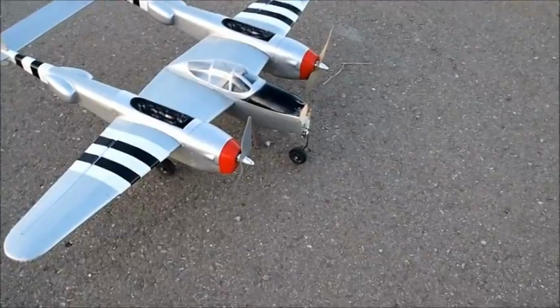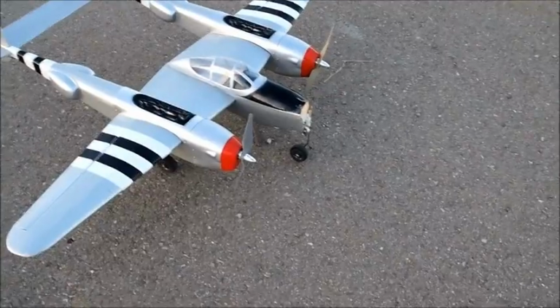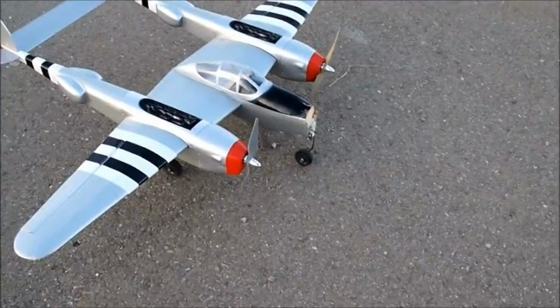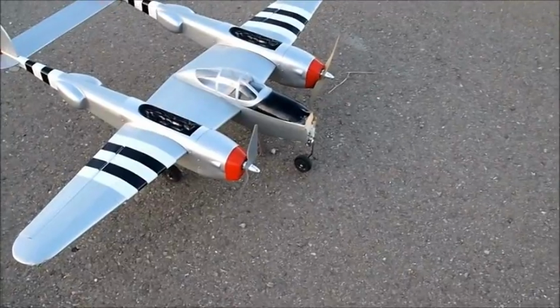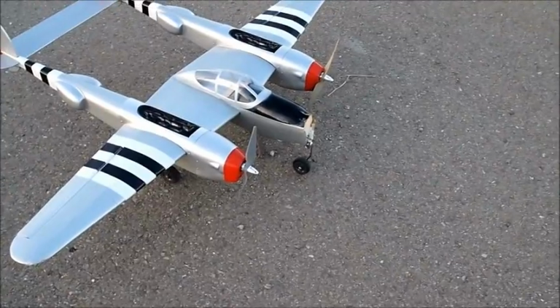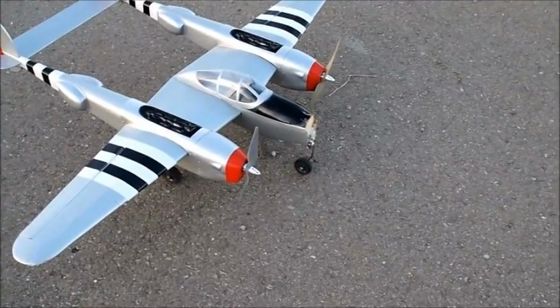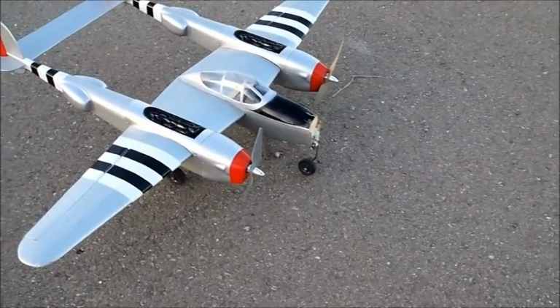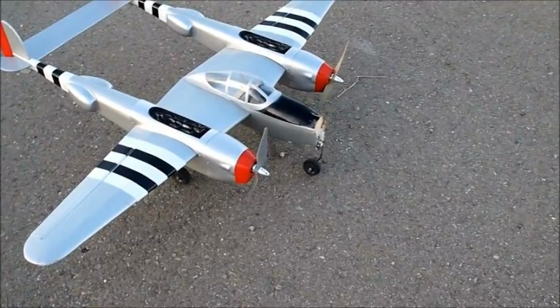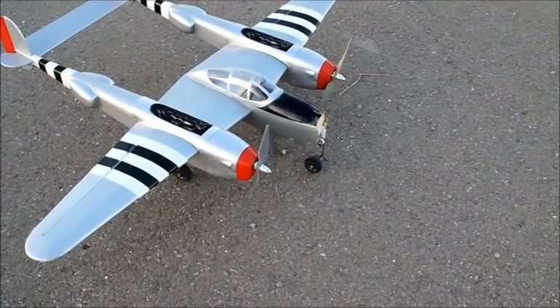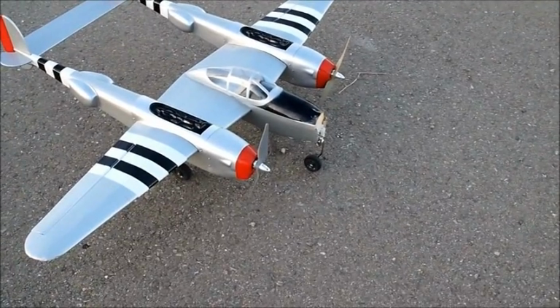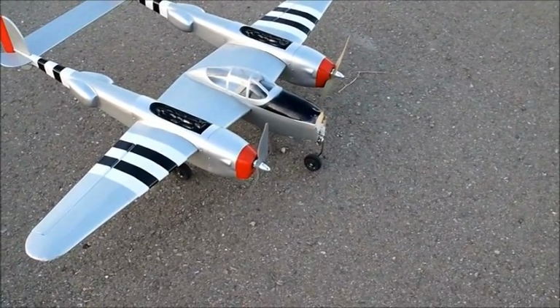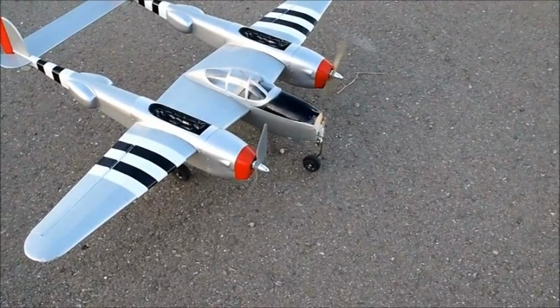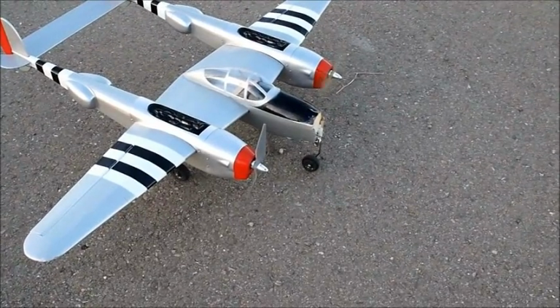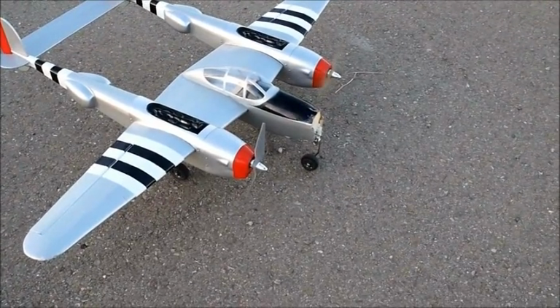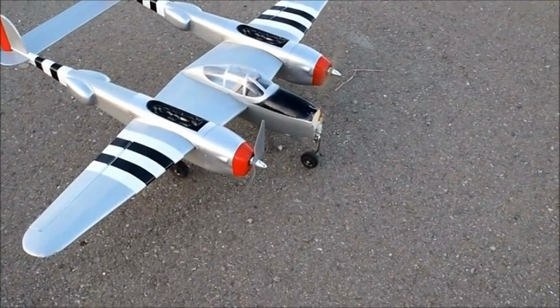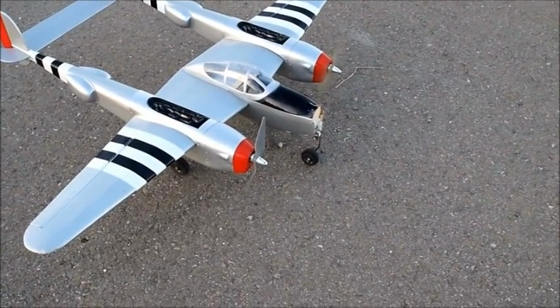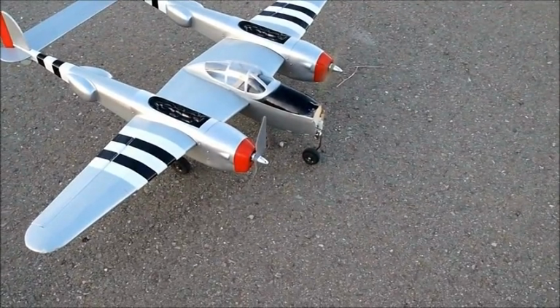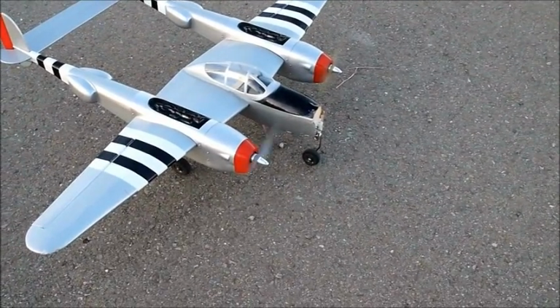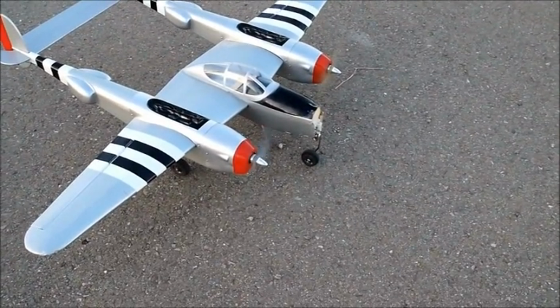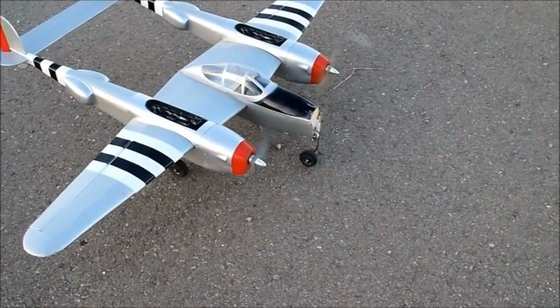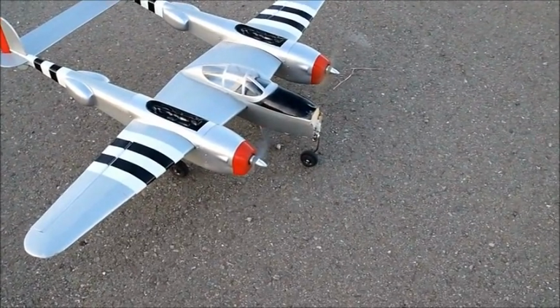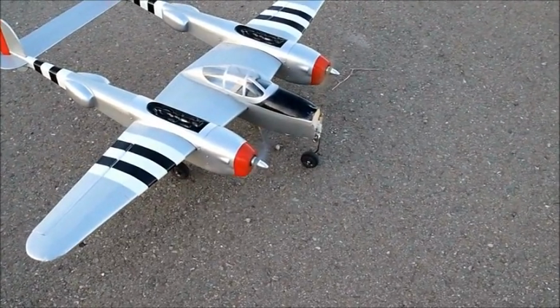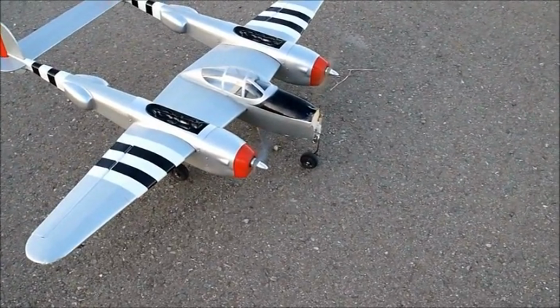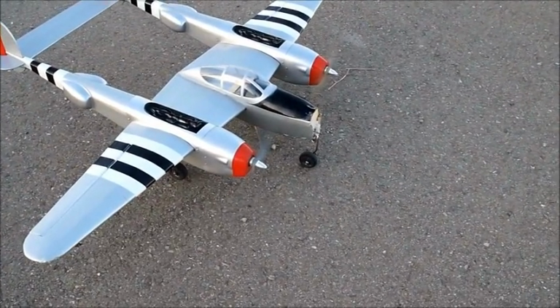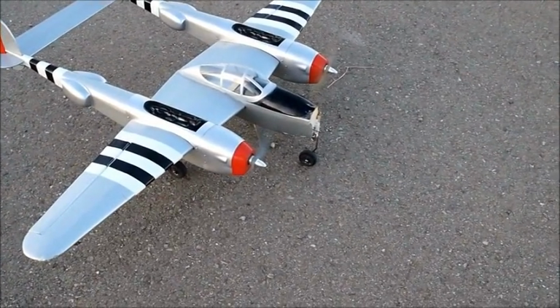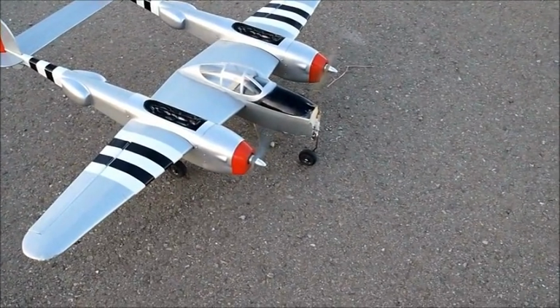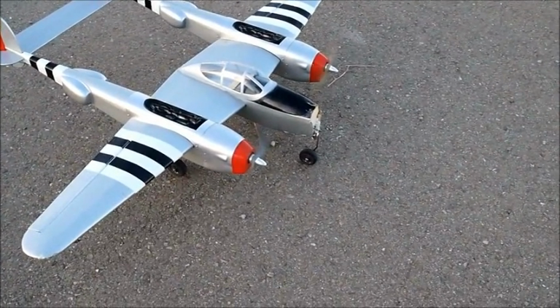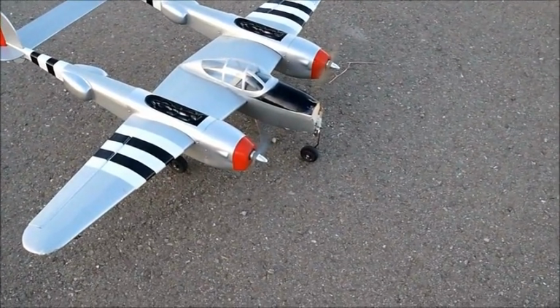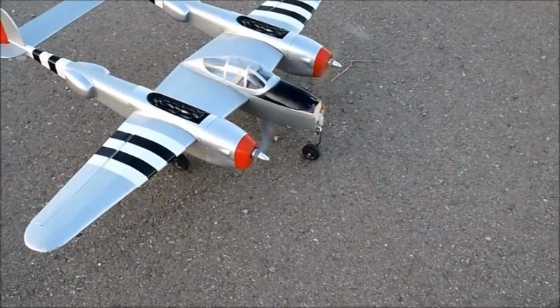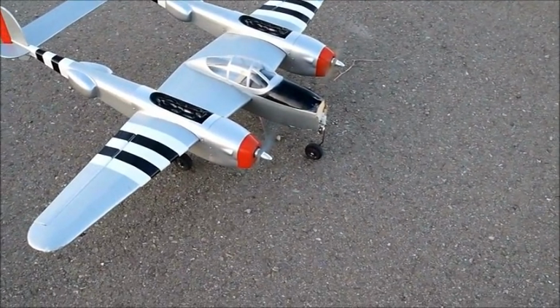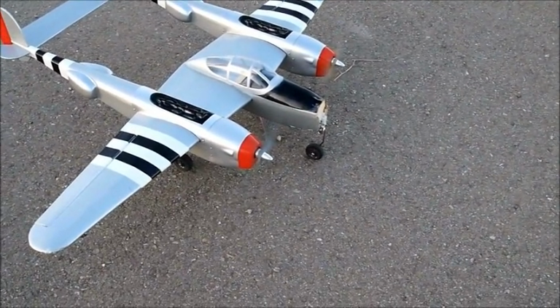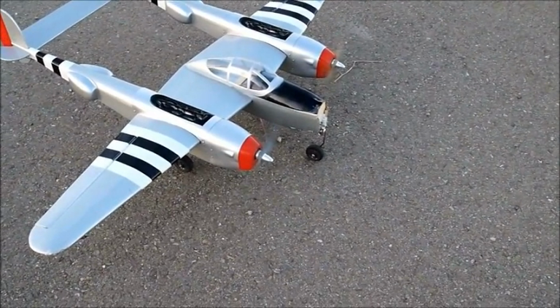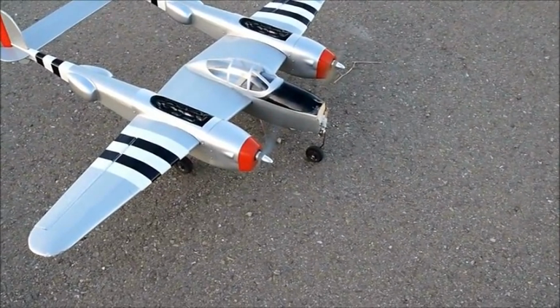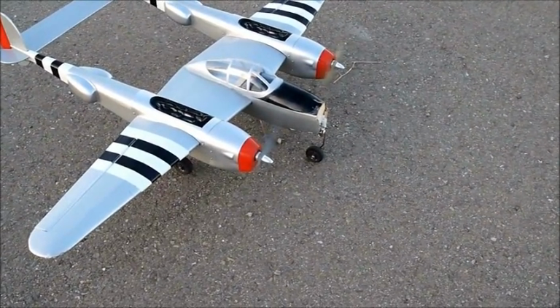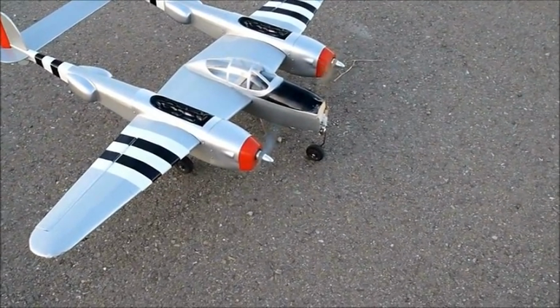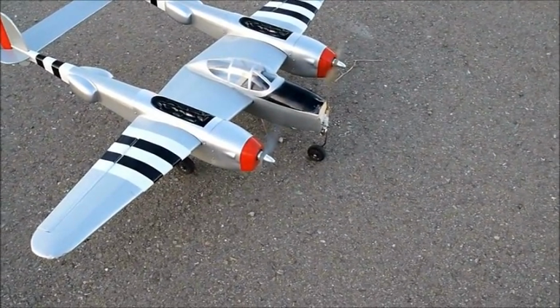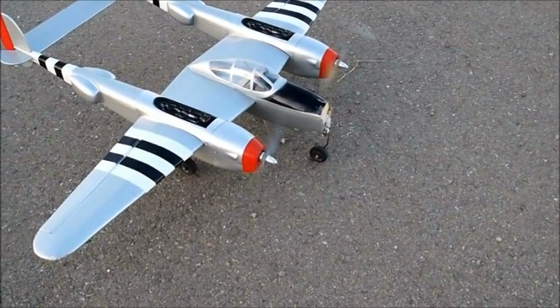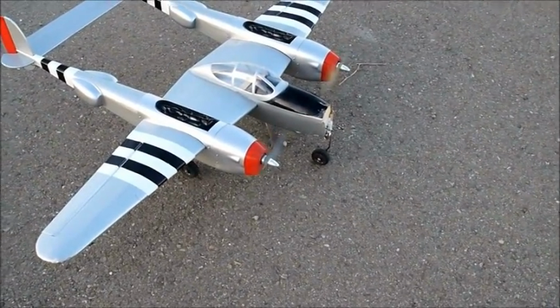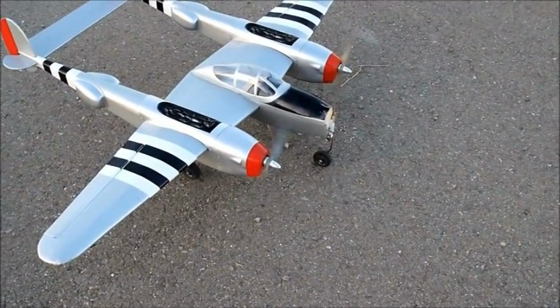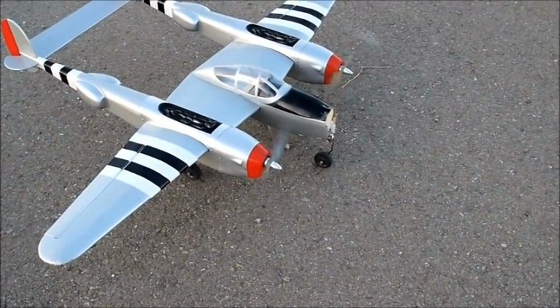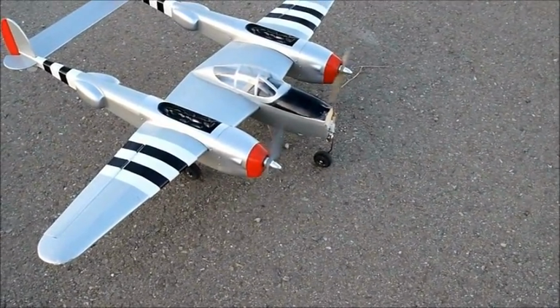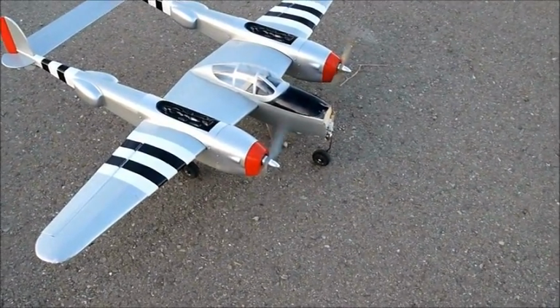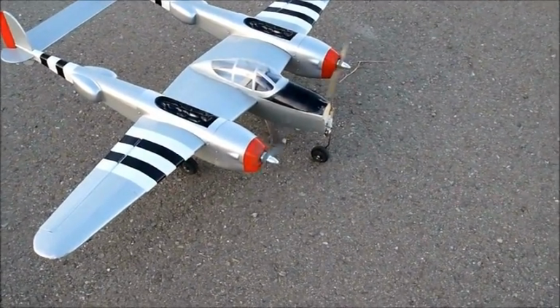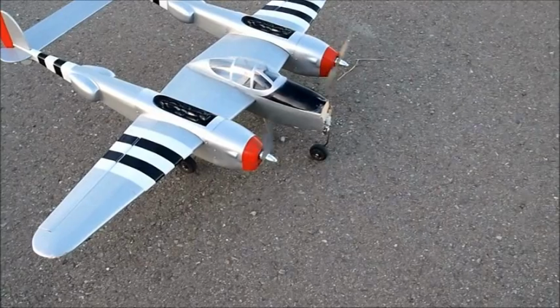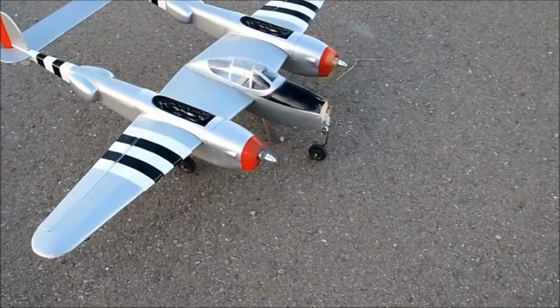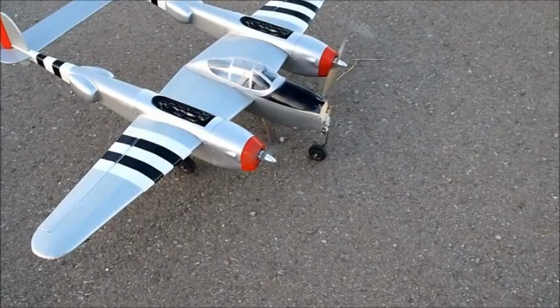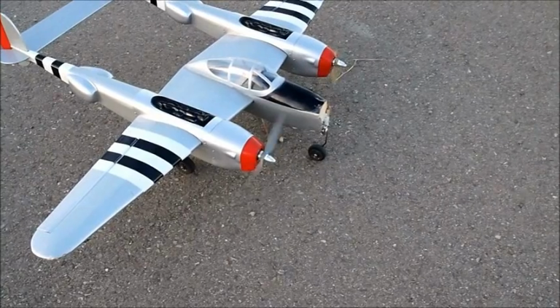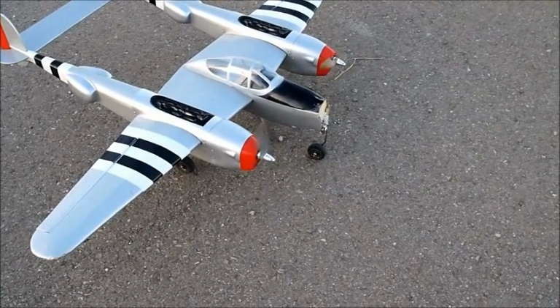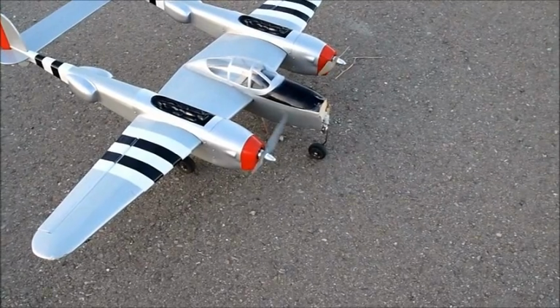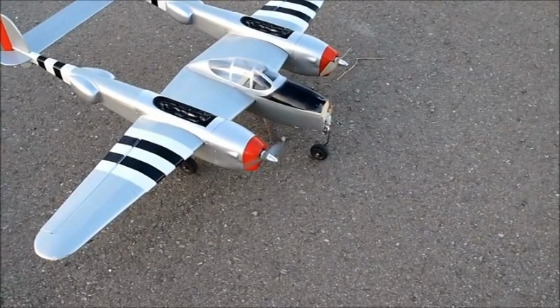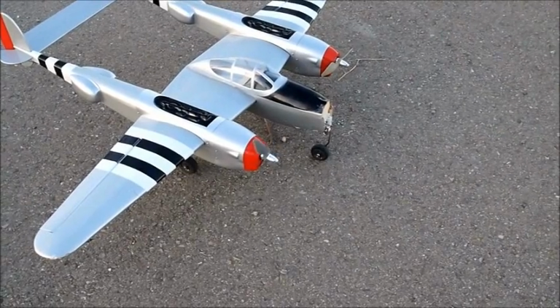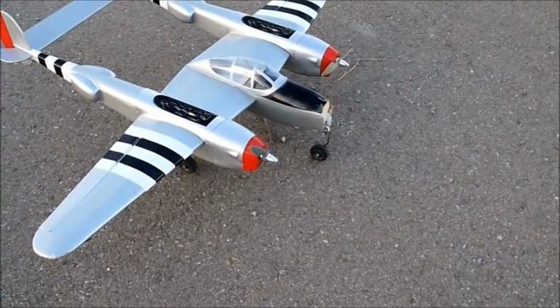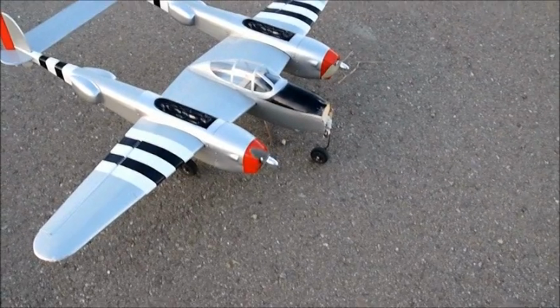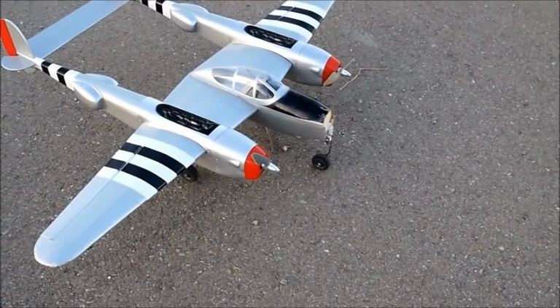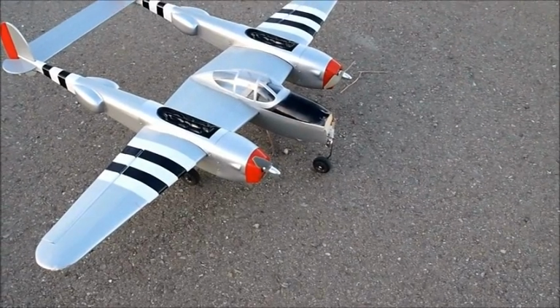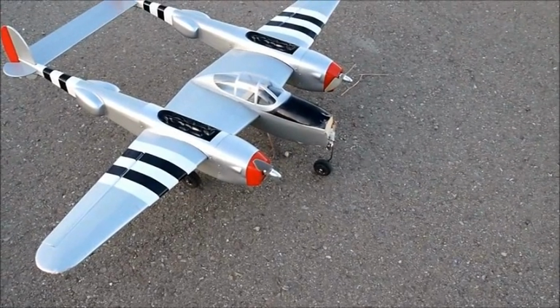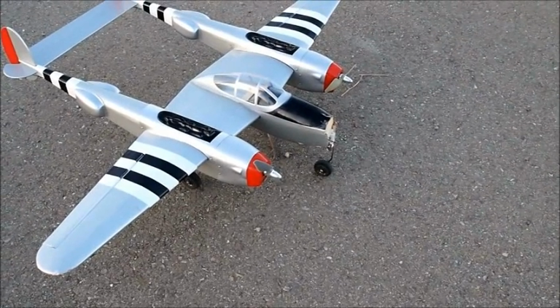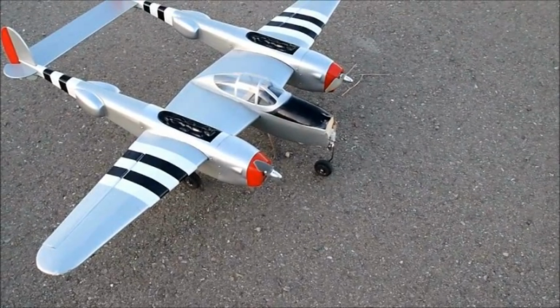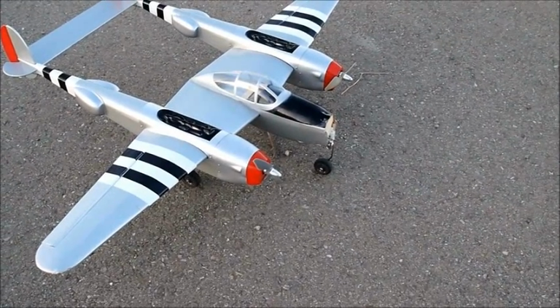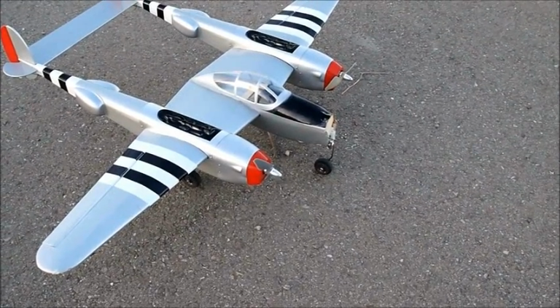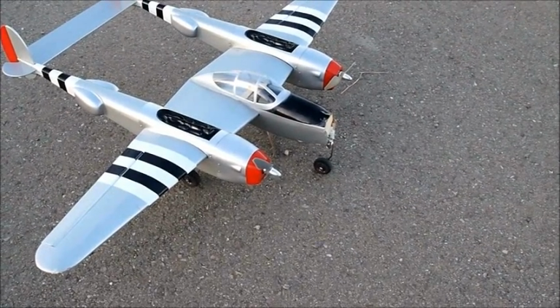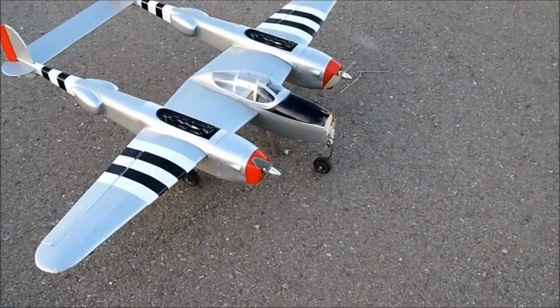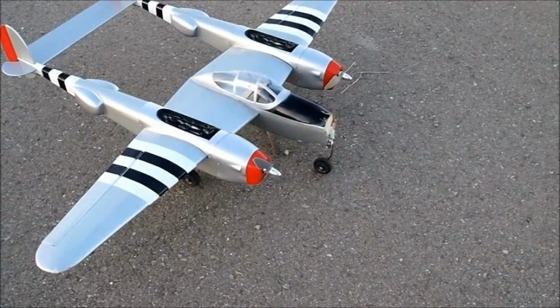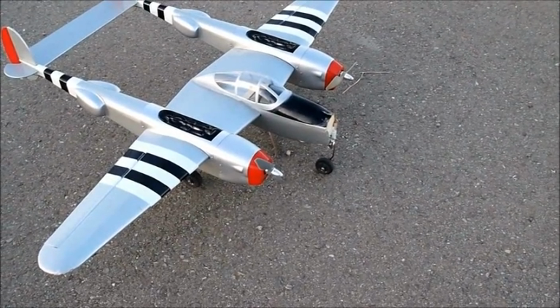And here it goes again — moving the throttle and nothing happens. So if anybody has any clue, let me know. Thanks.